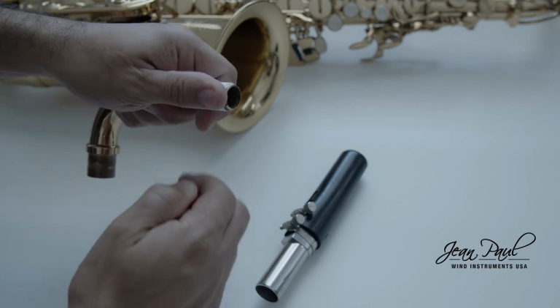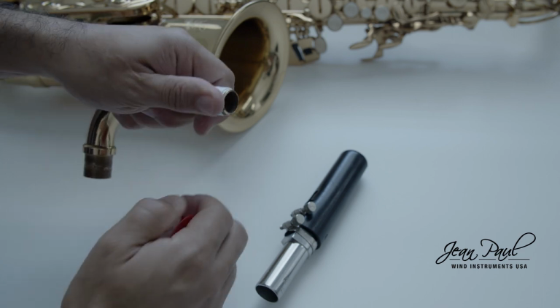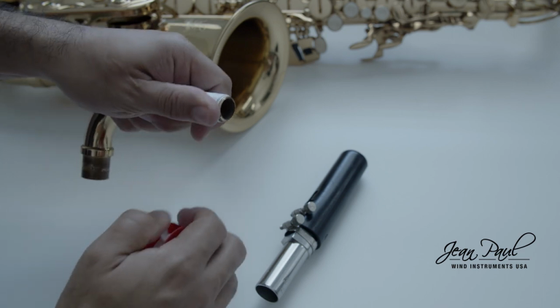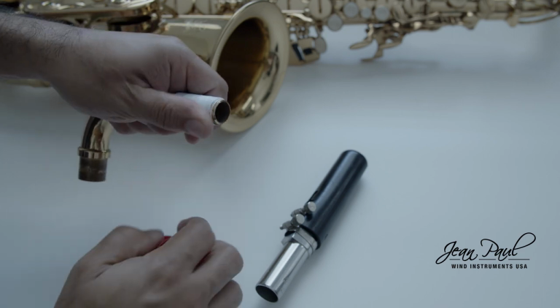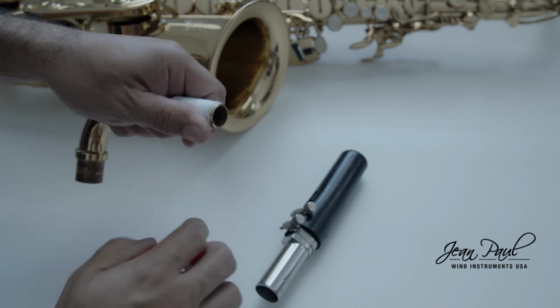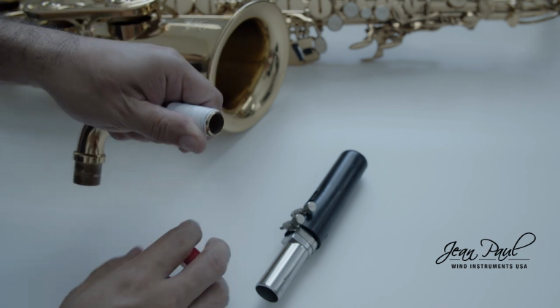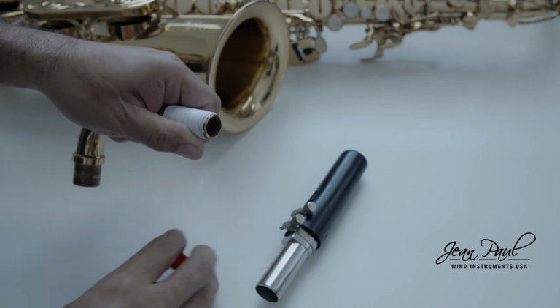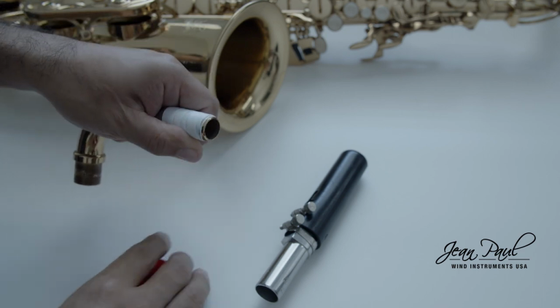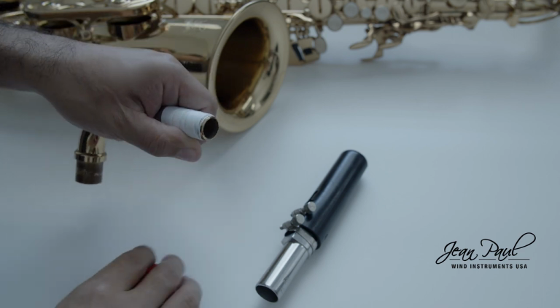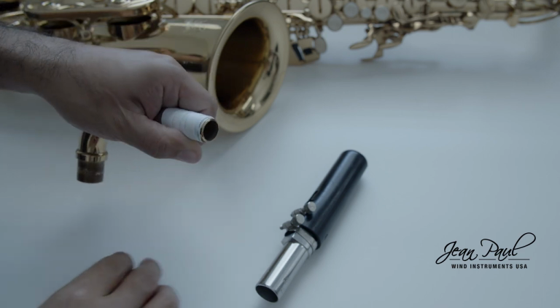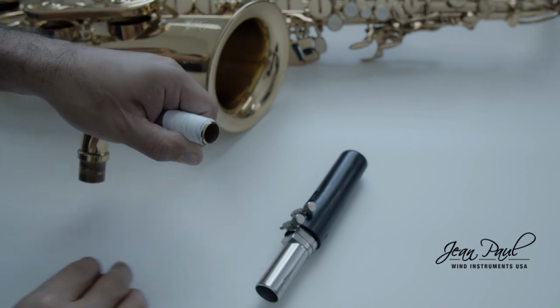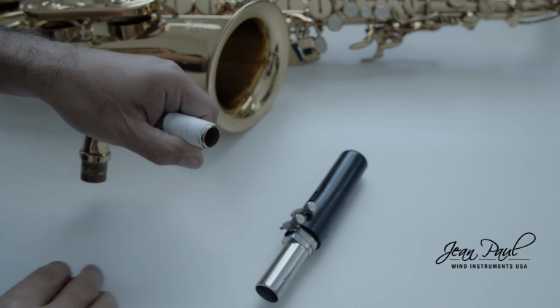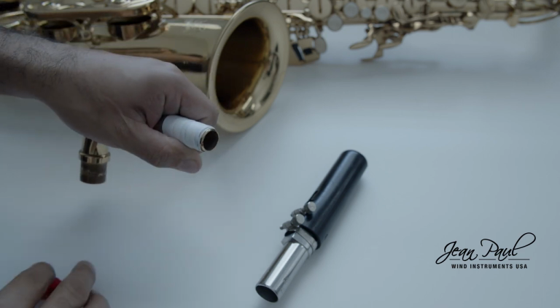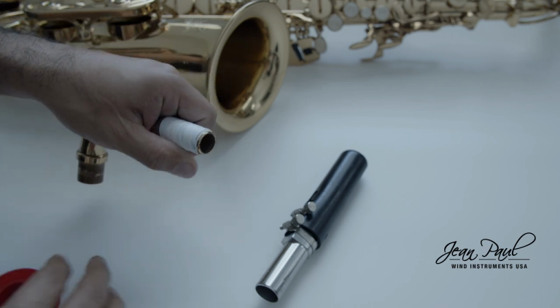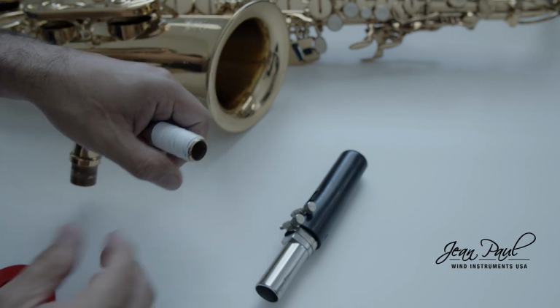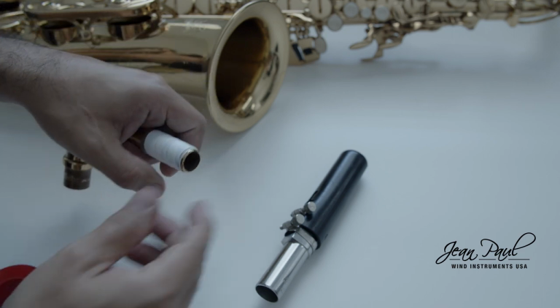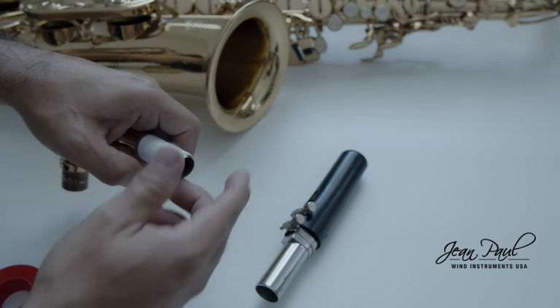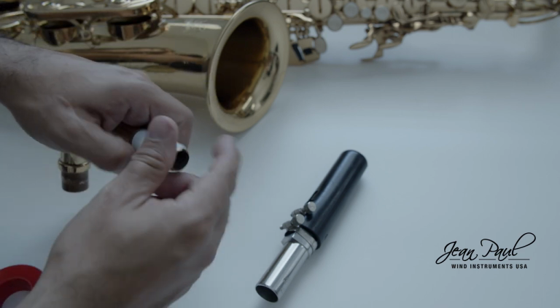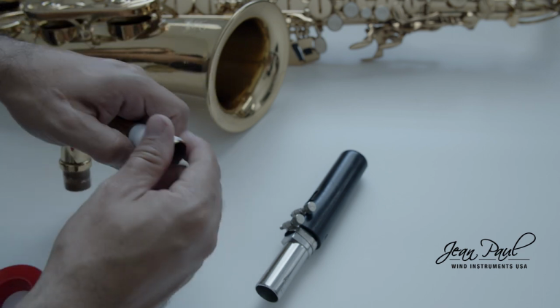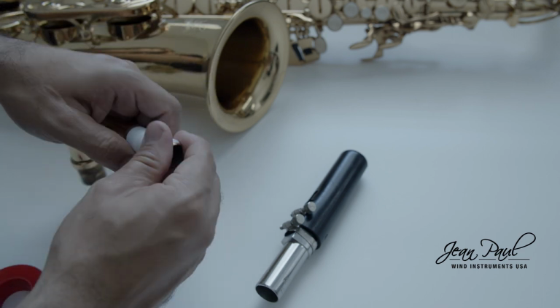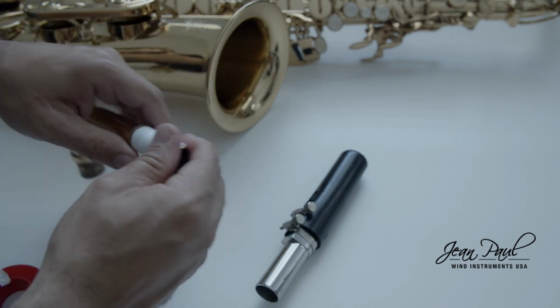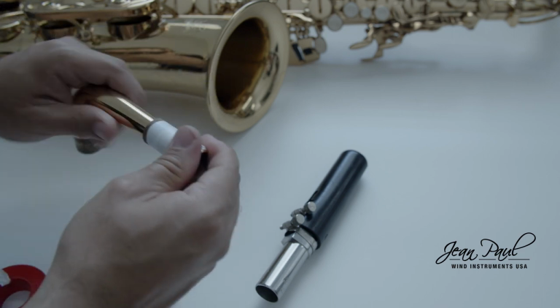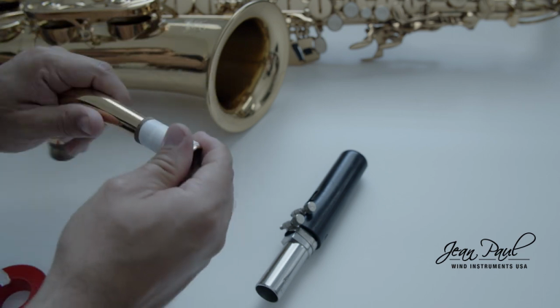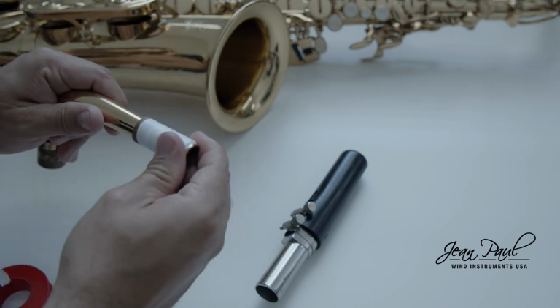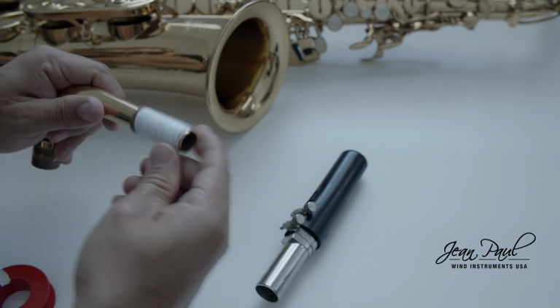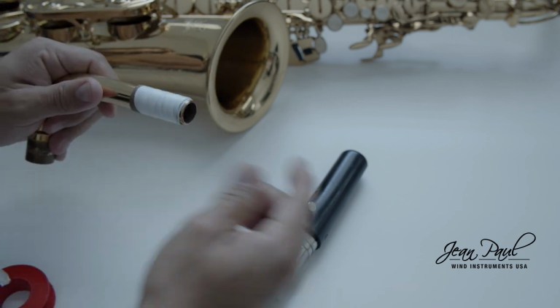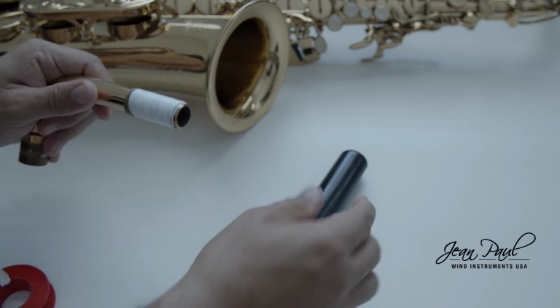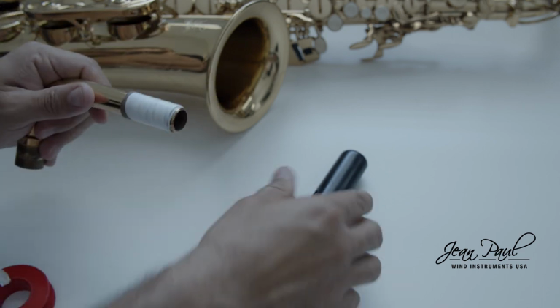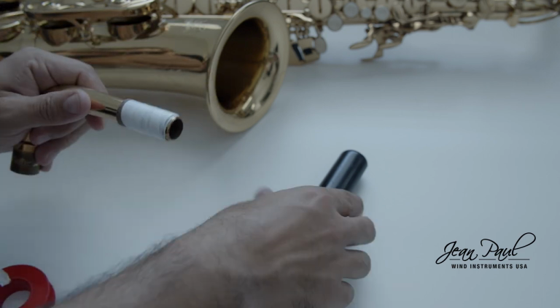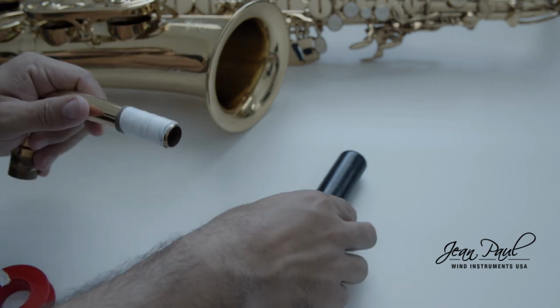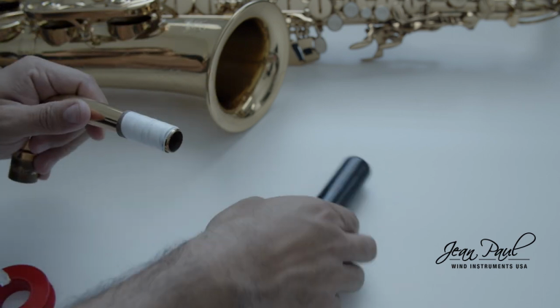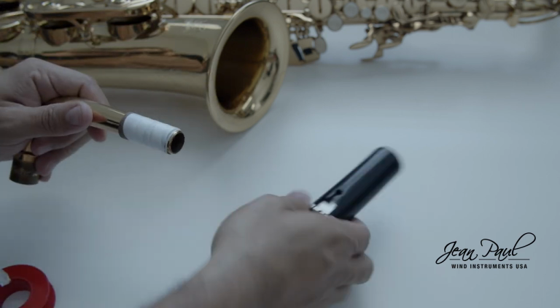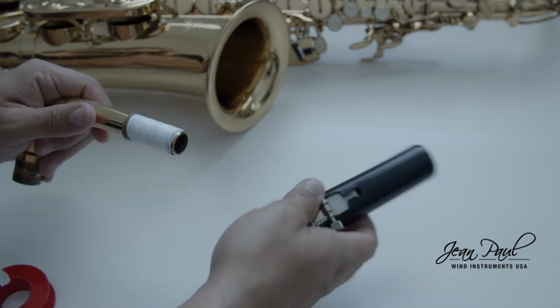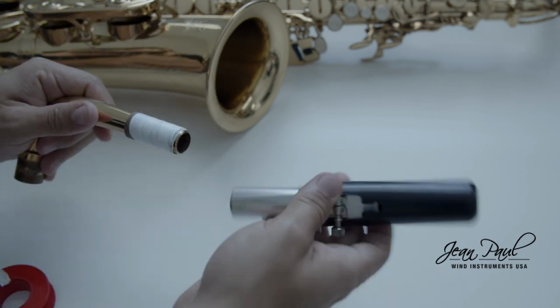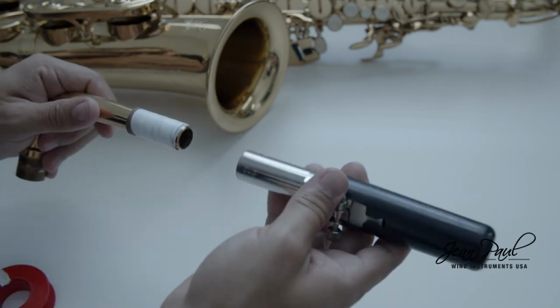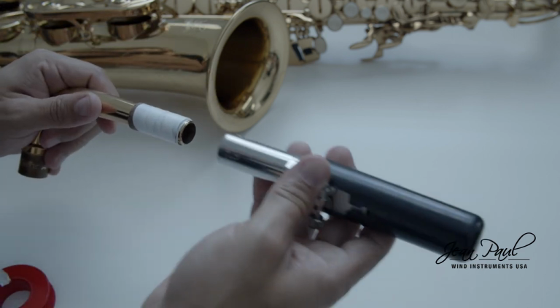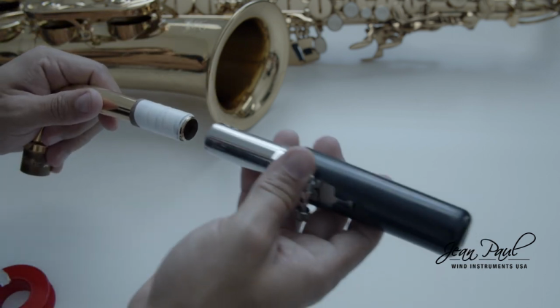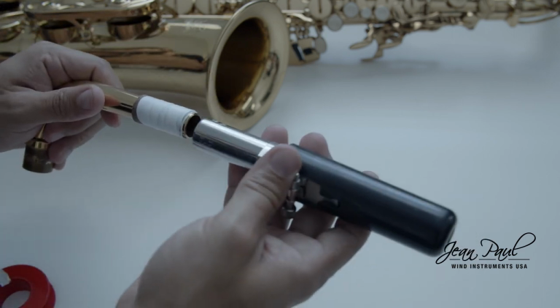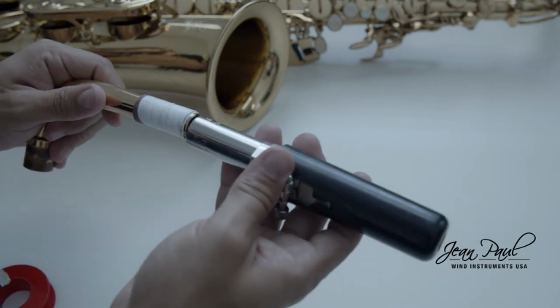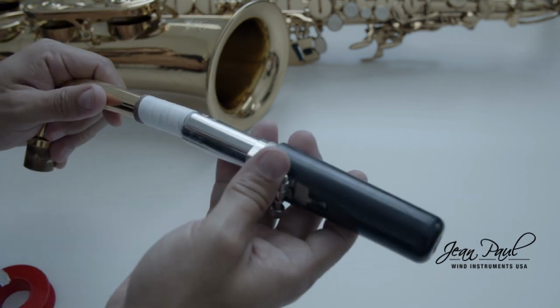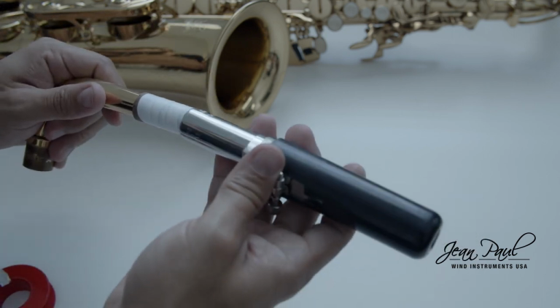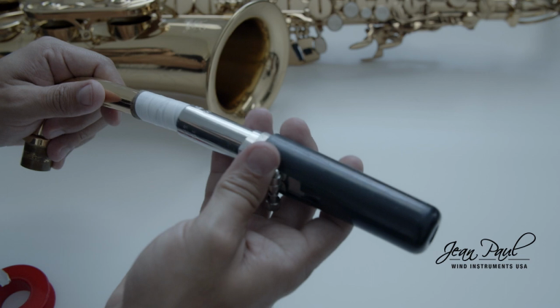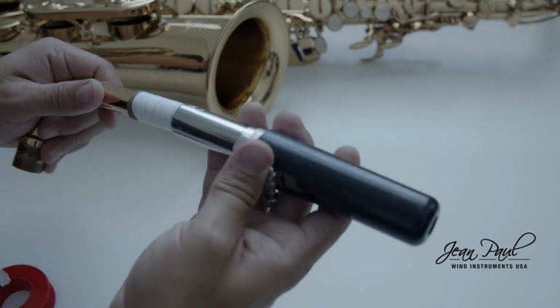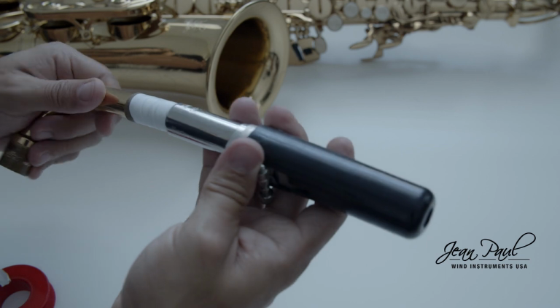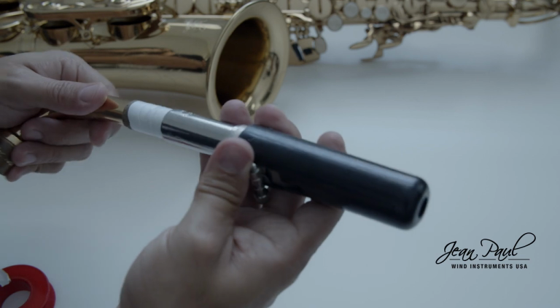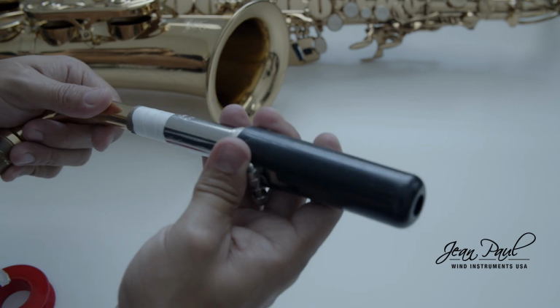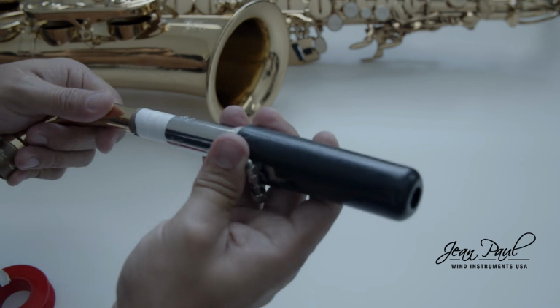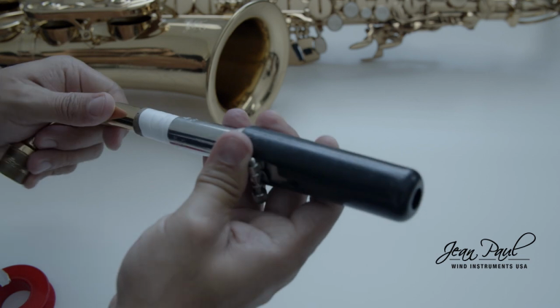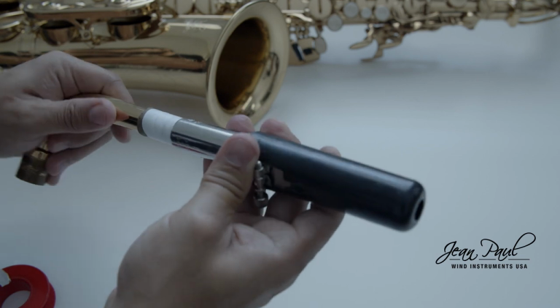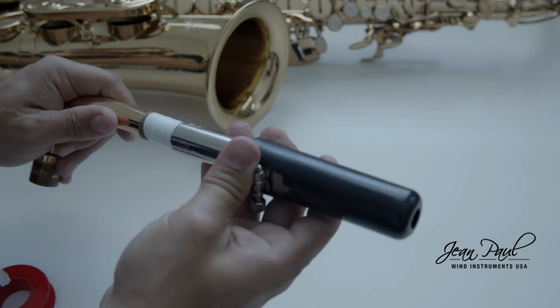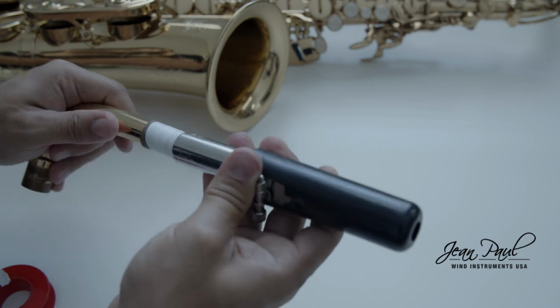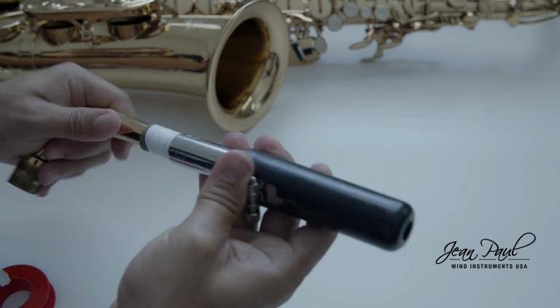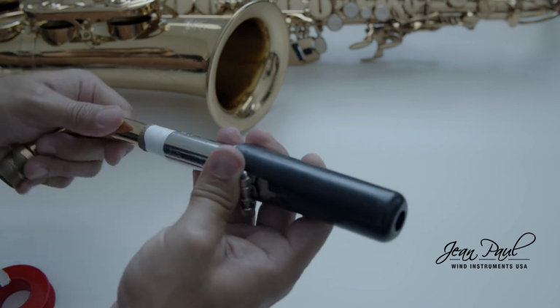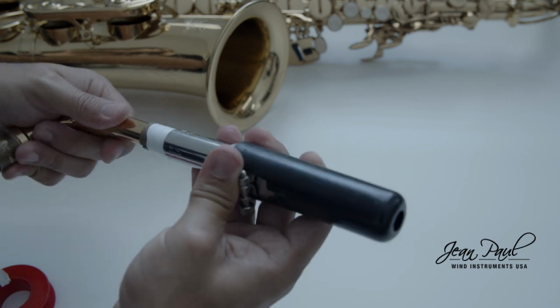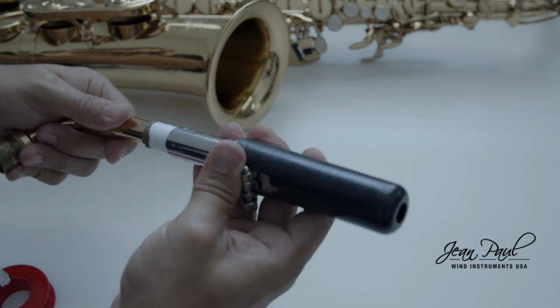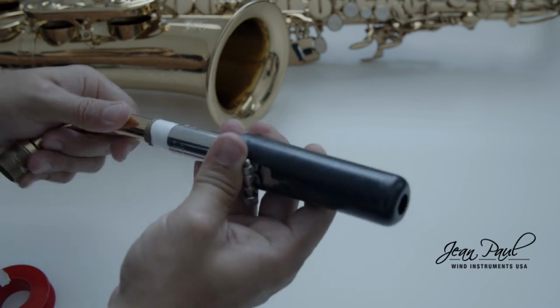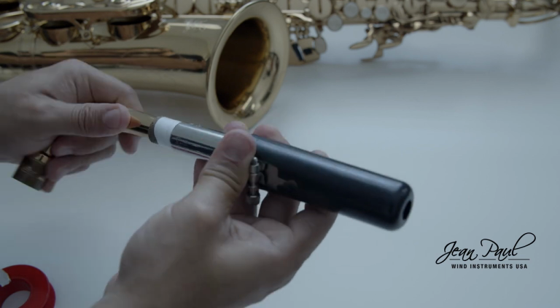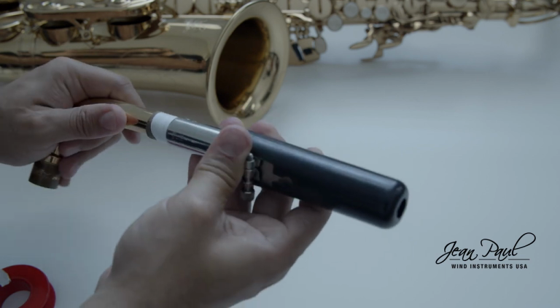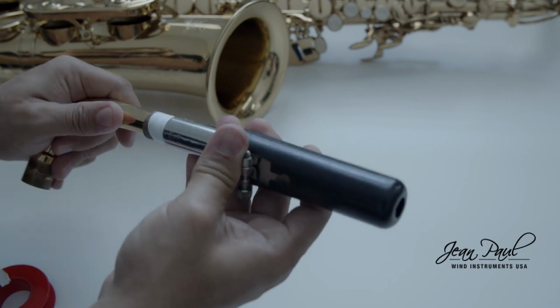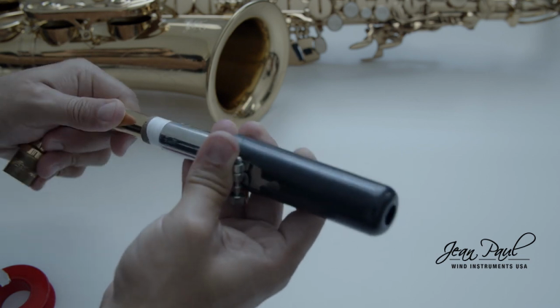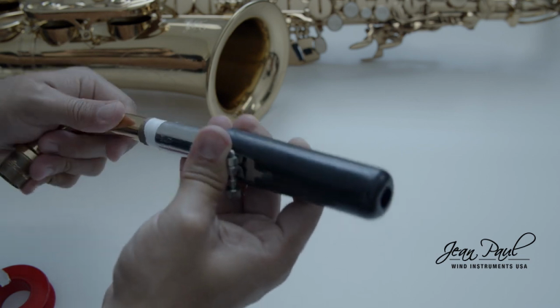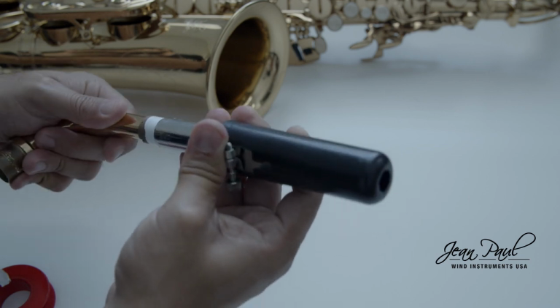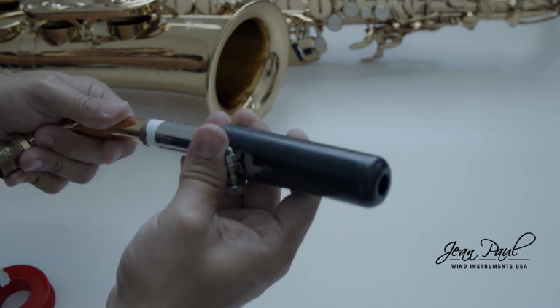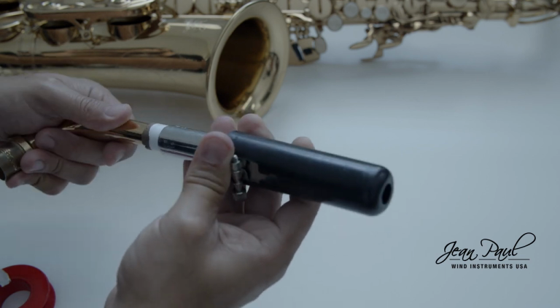Also remember that if your neck cork is in good condition, the use of cork grease will keep your neck cork in optimal conditions for much longer.